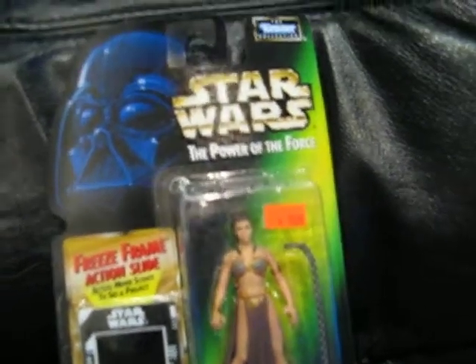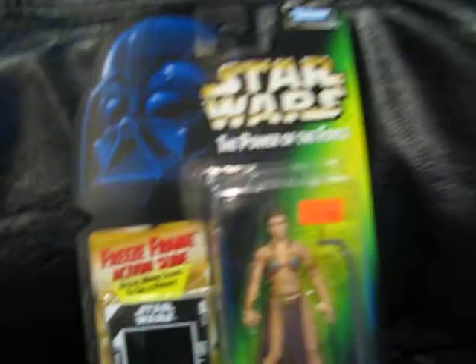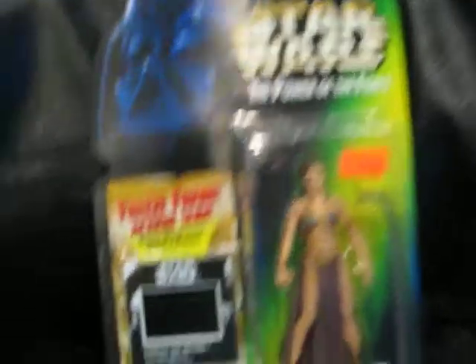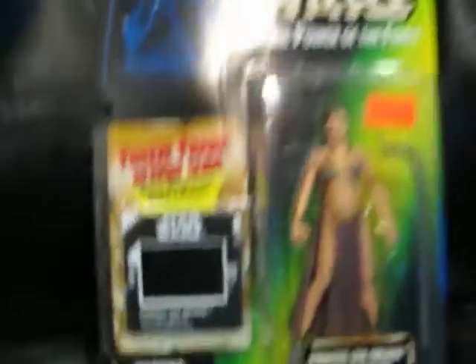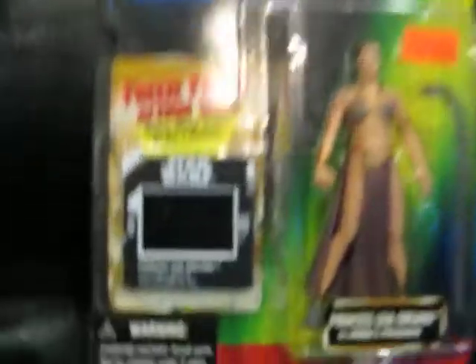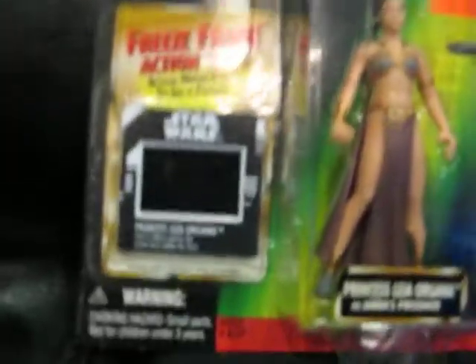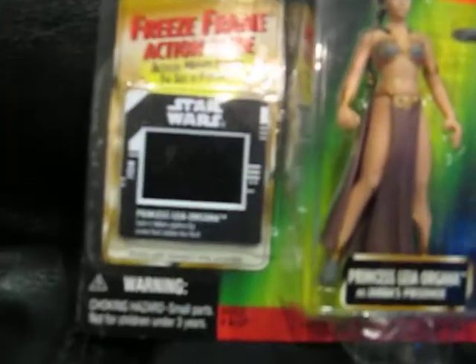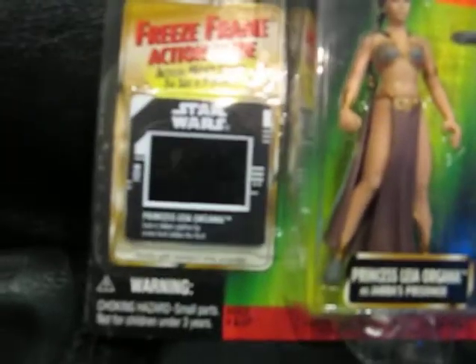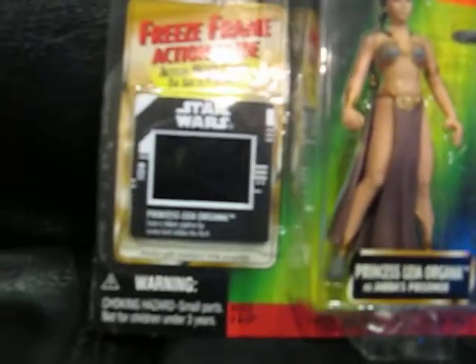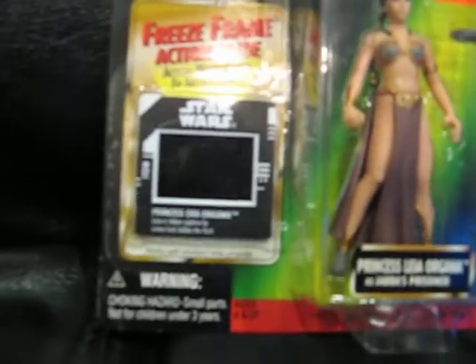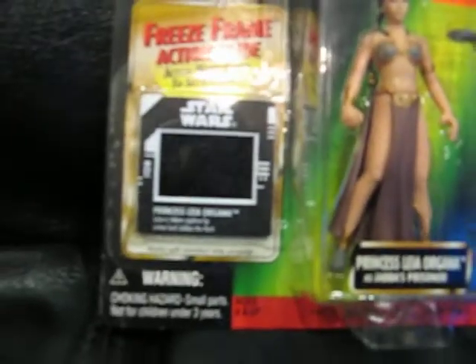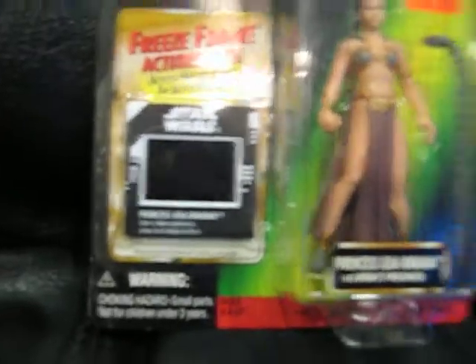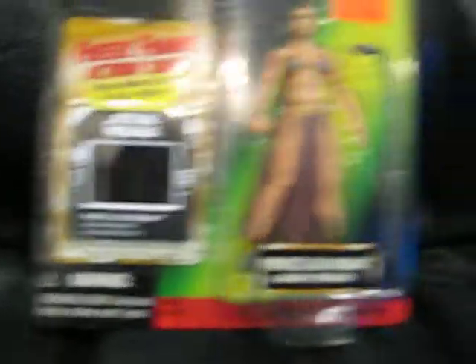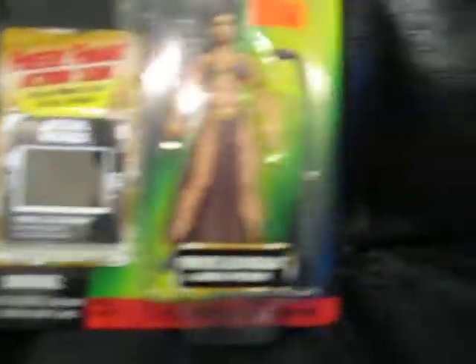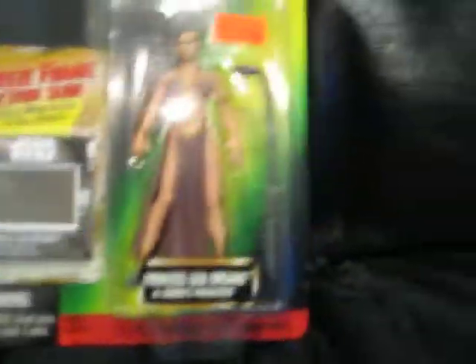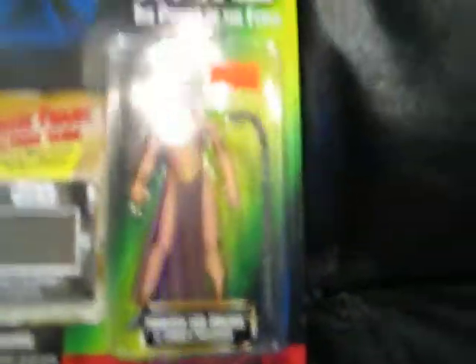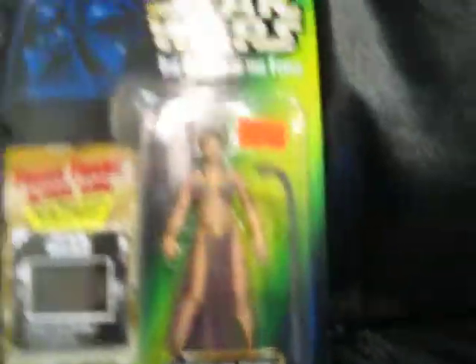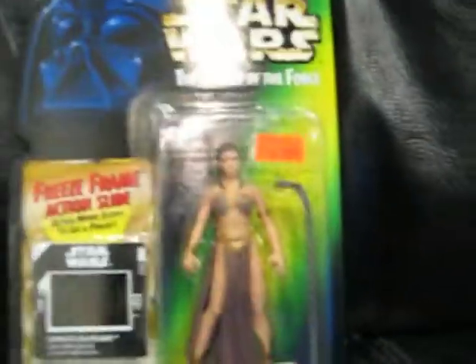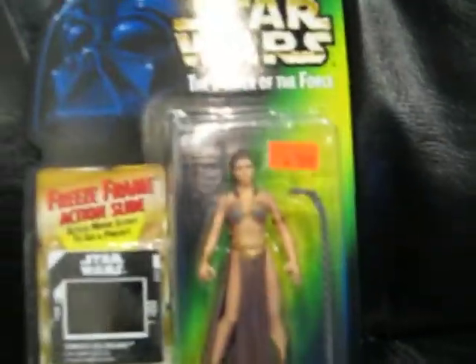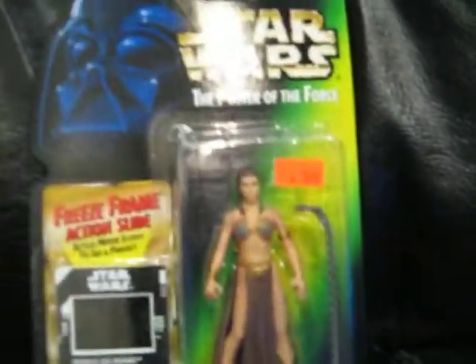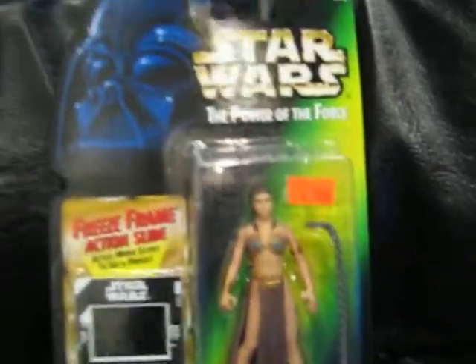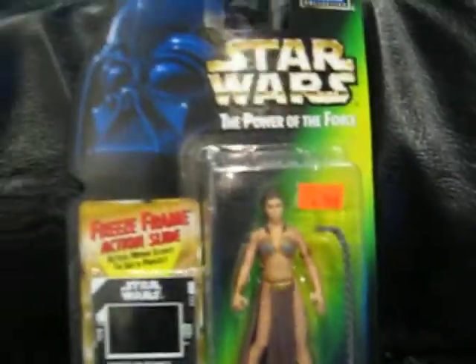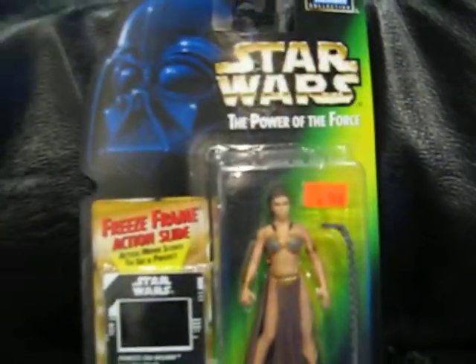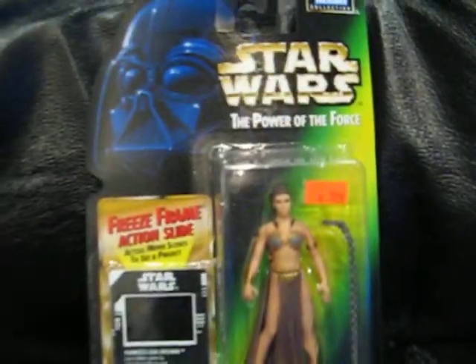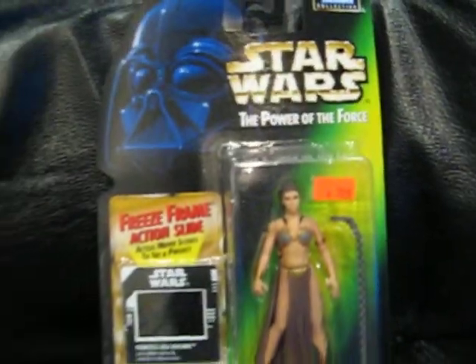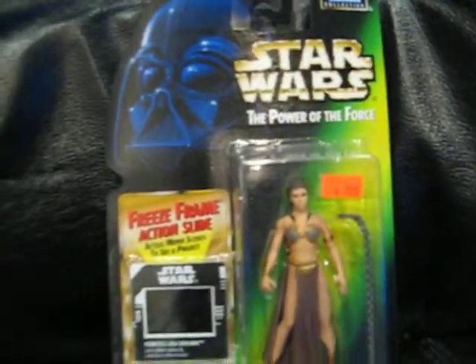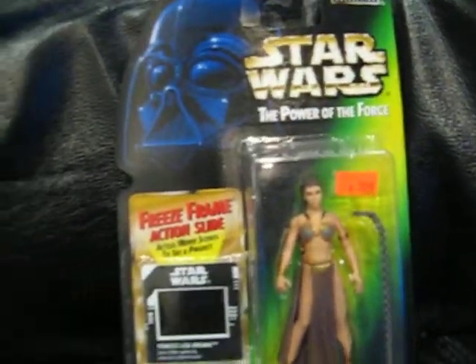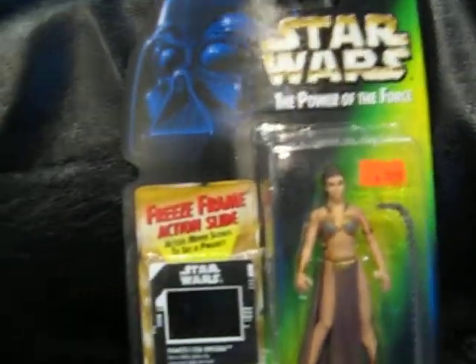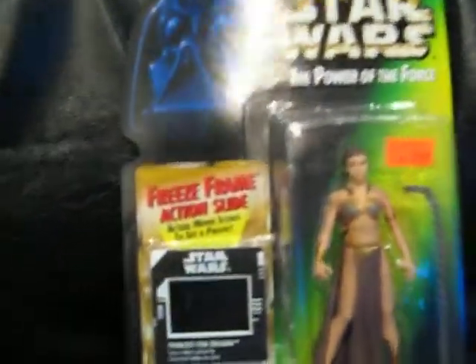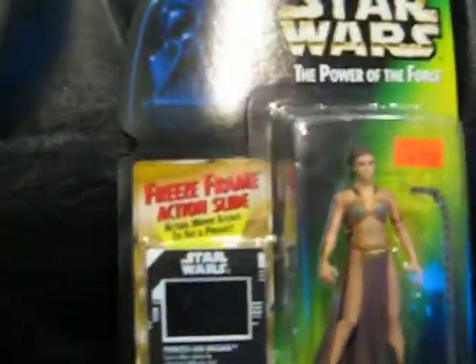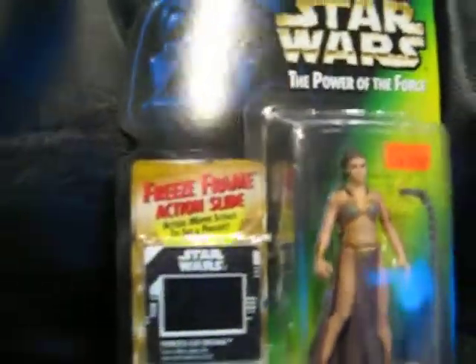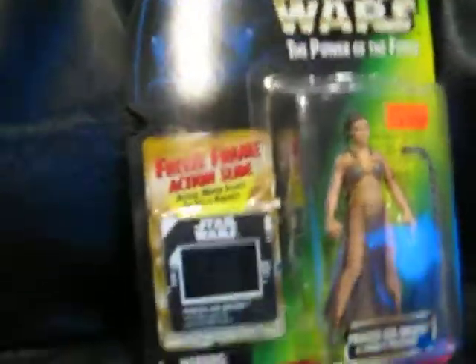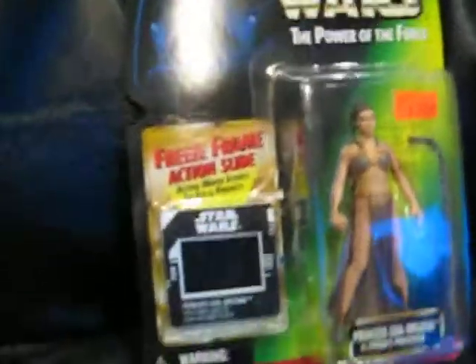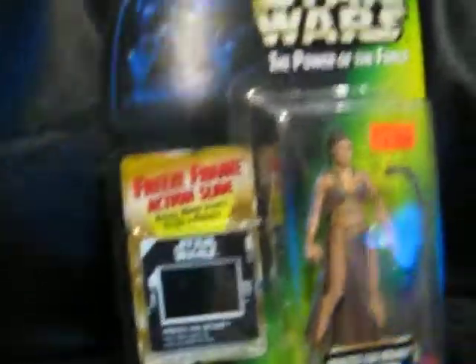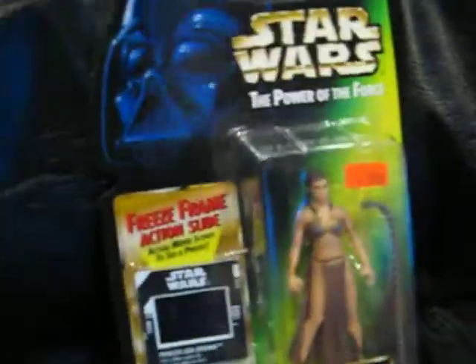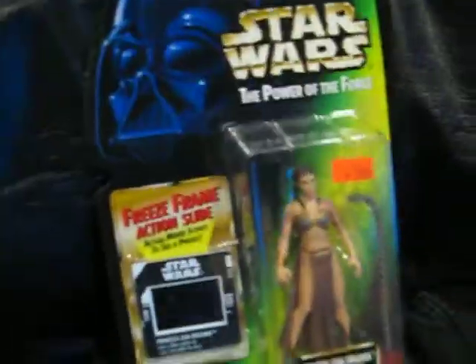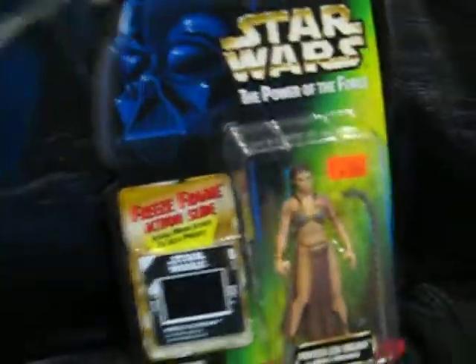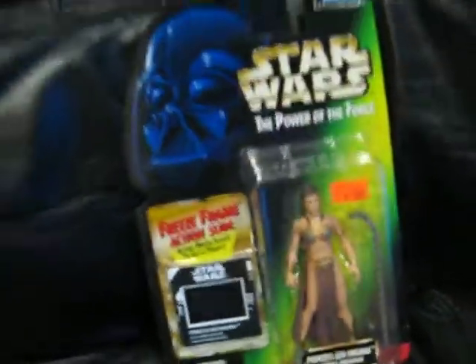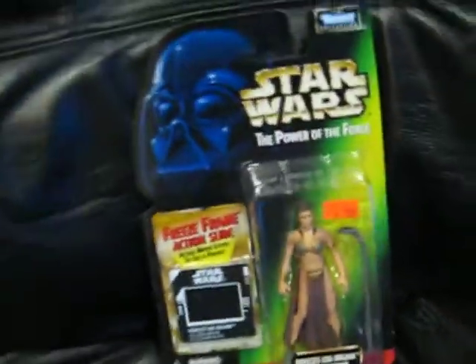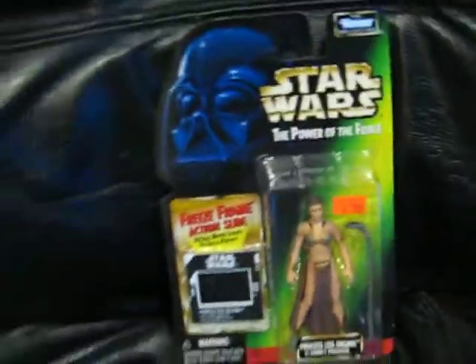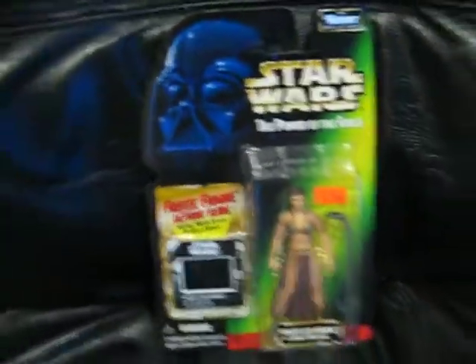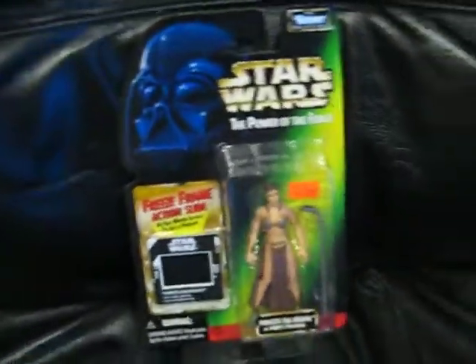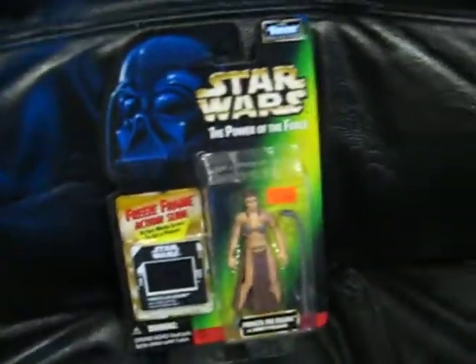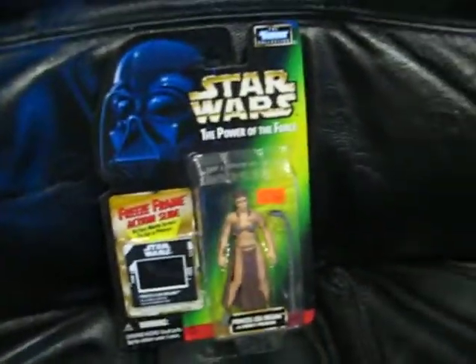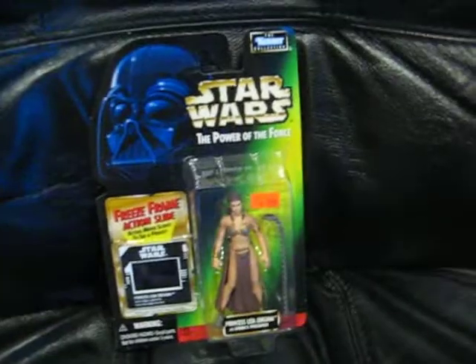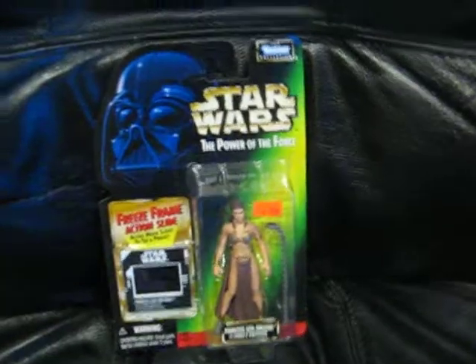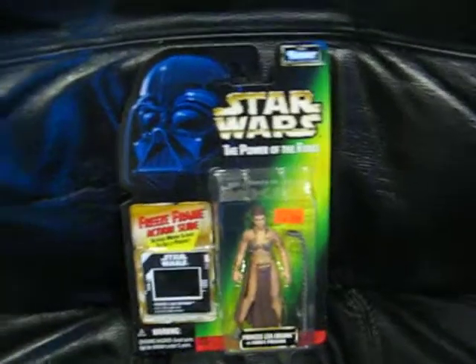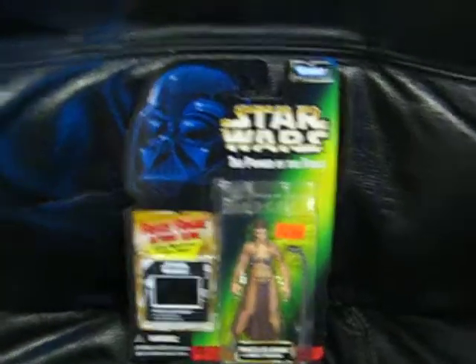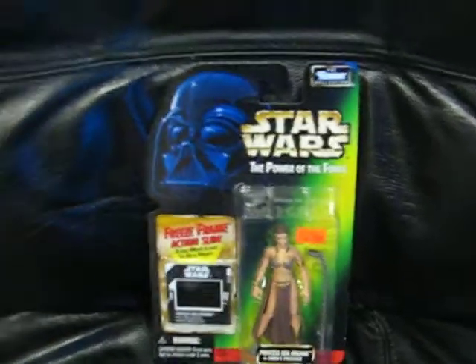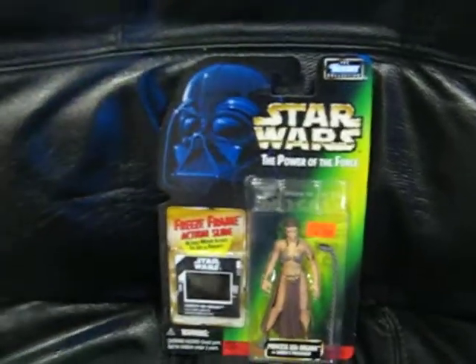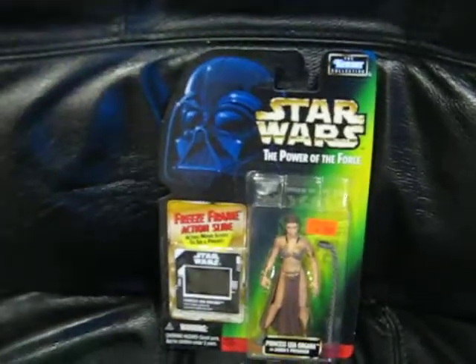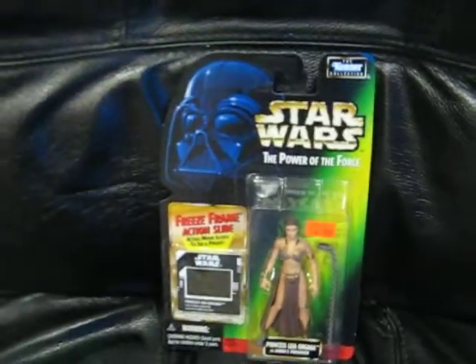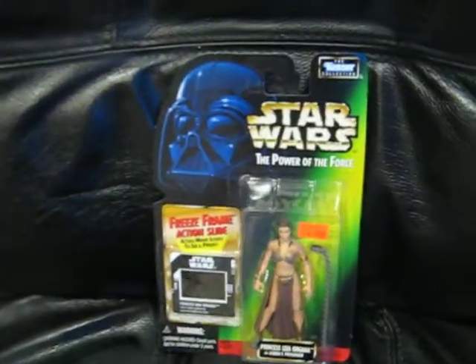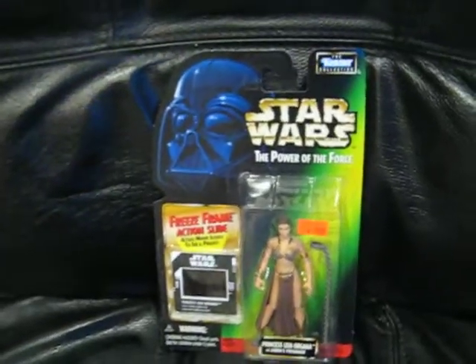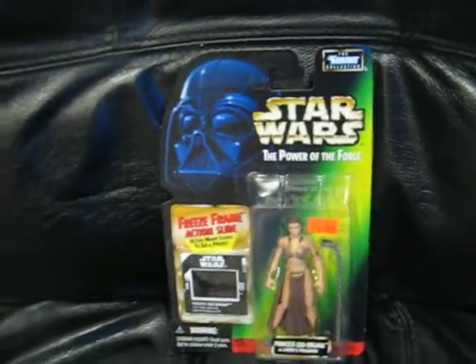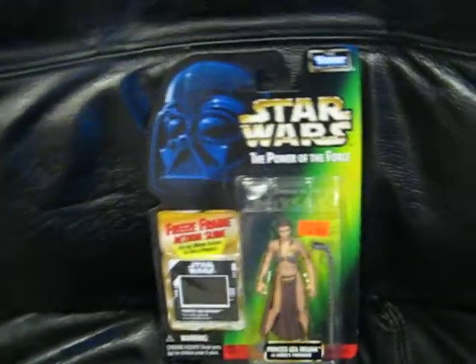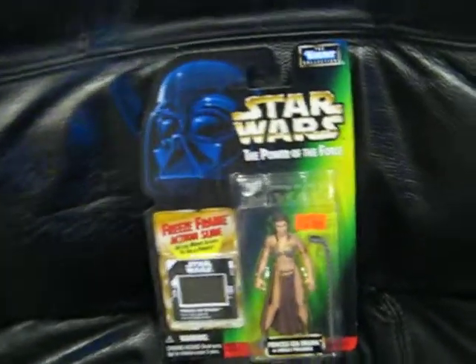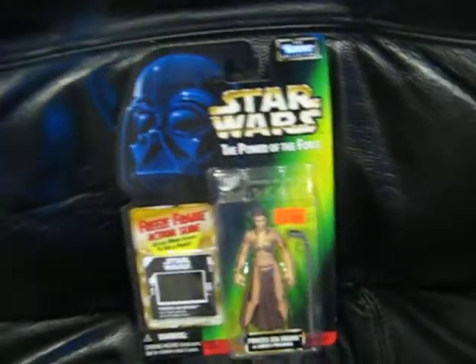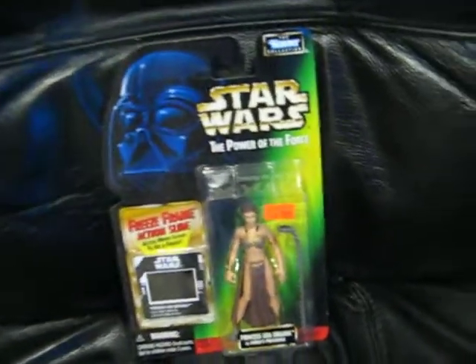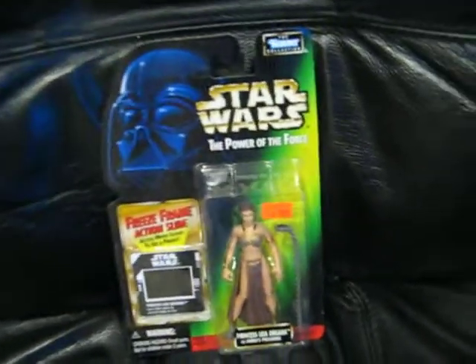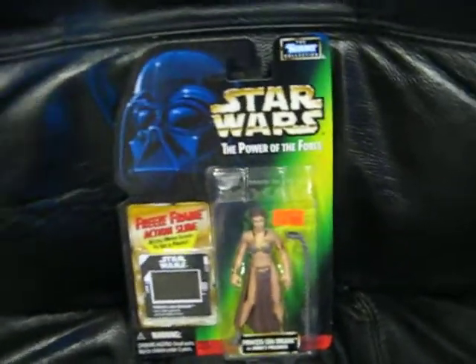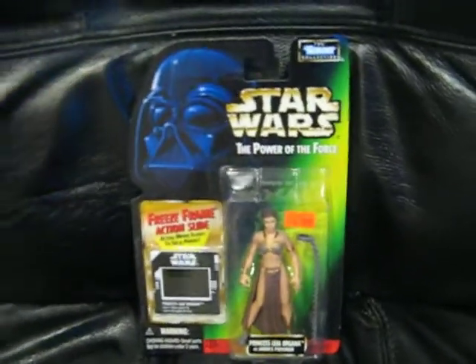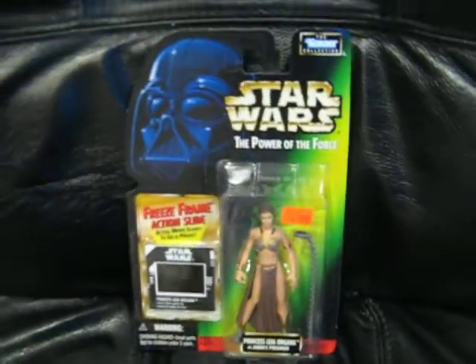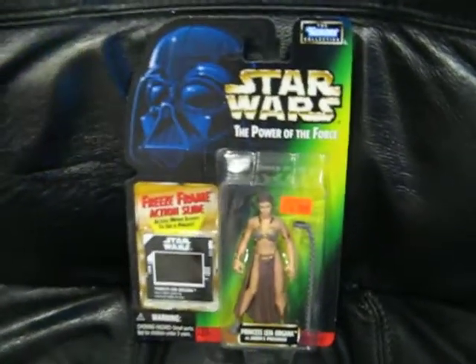I don't have it in the best condition — cost me ten bucks. I knew I had this figure; it's on the card and stuff.